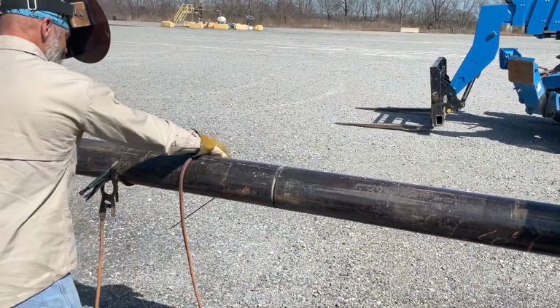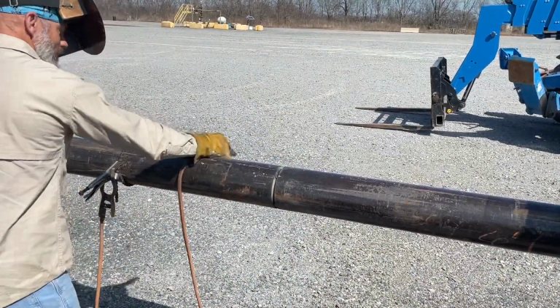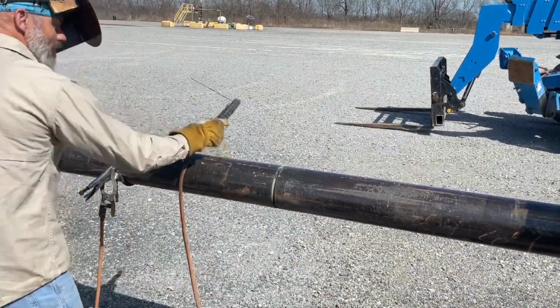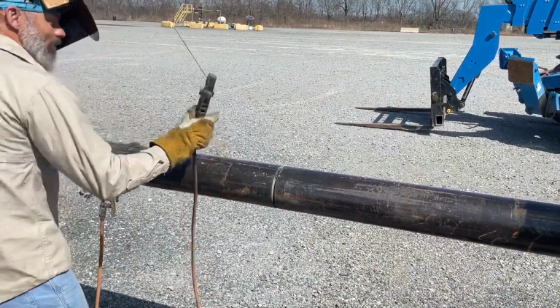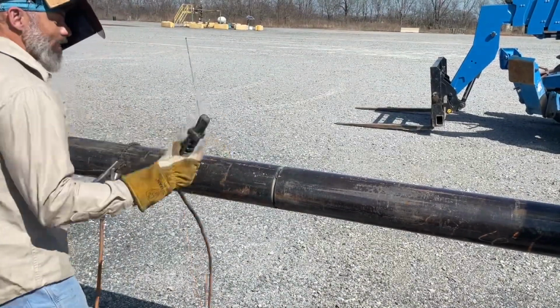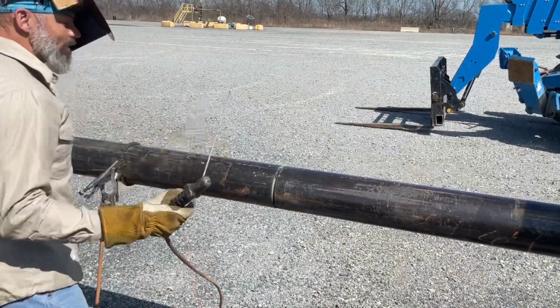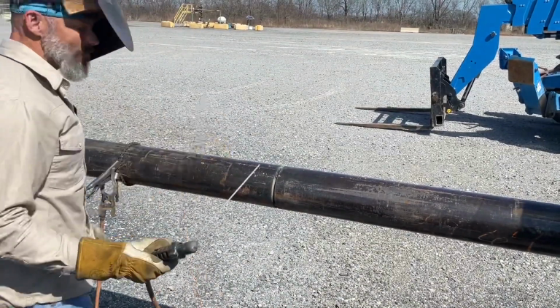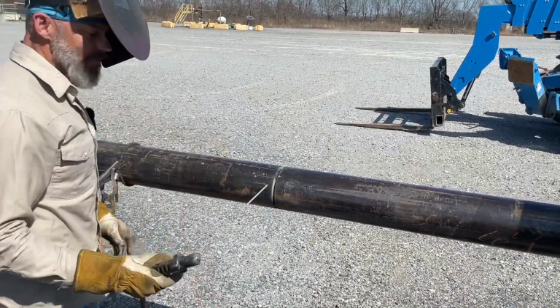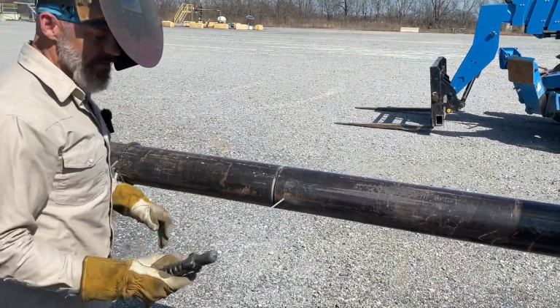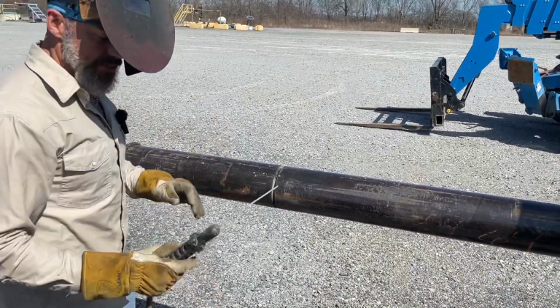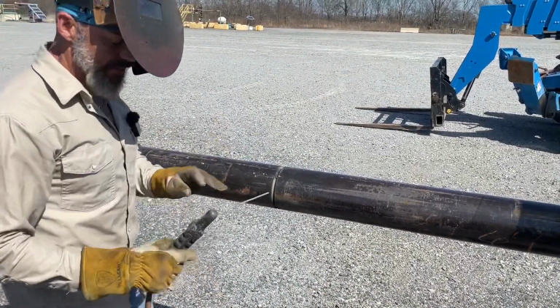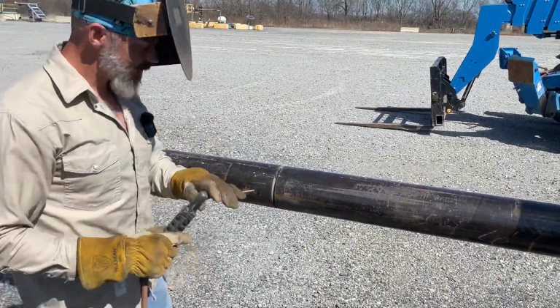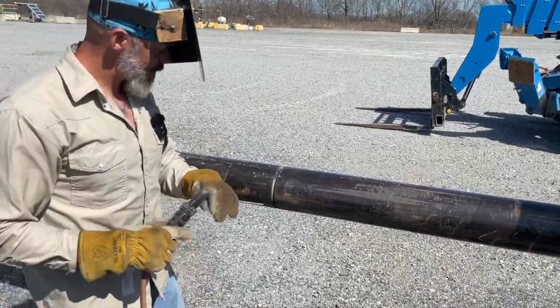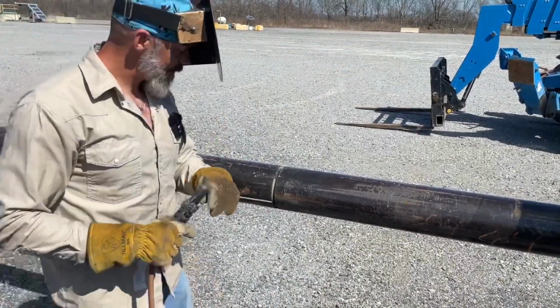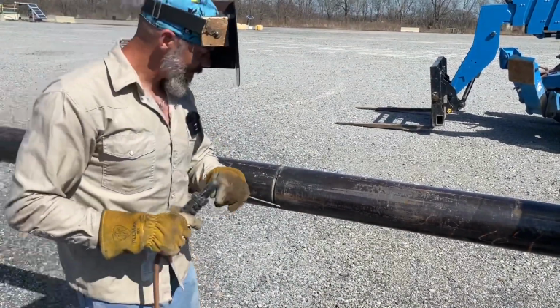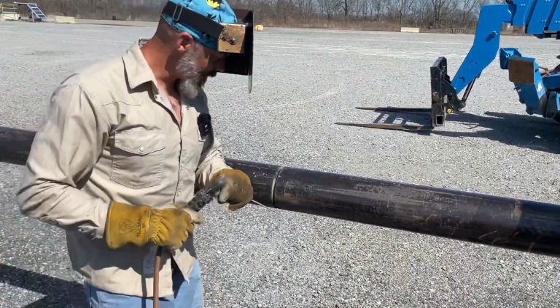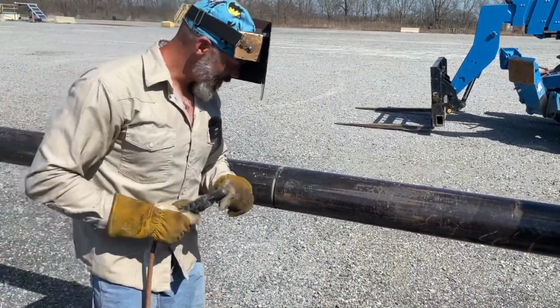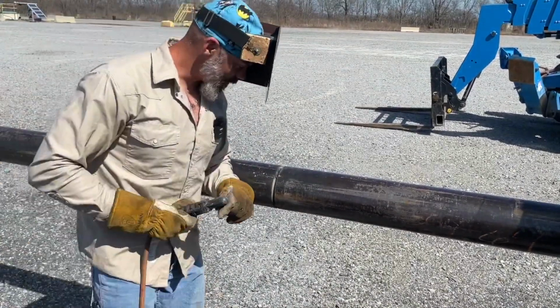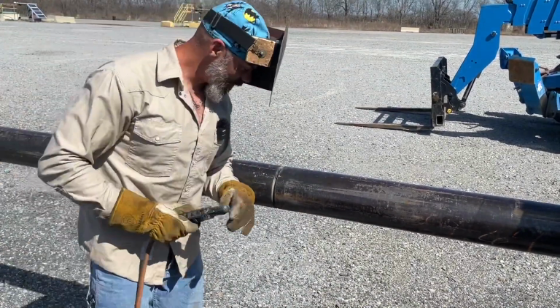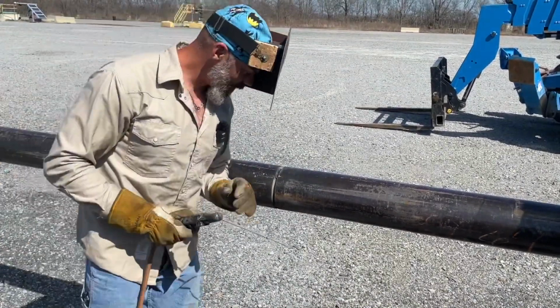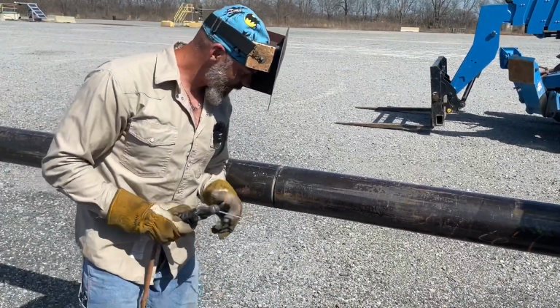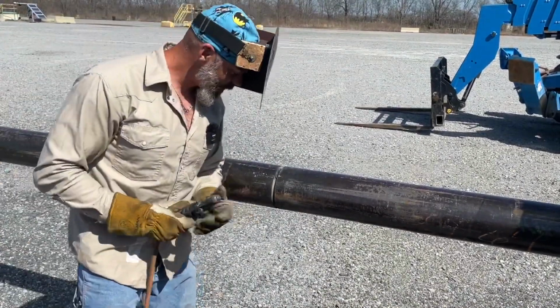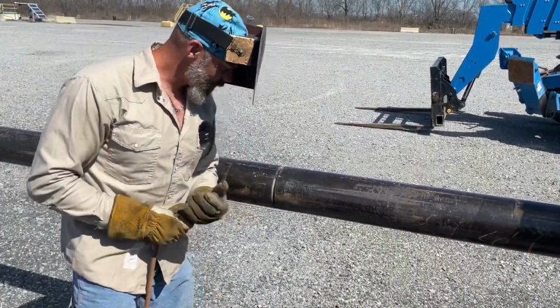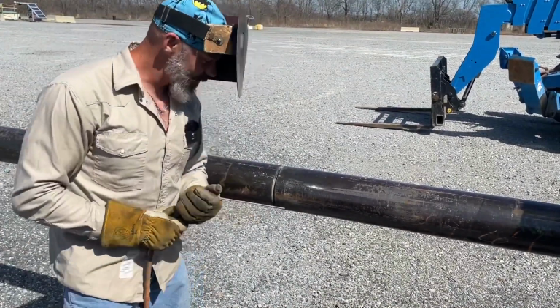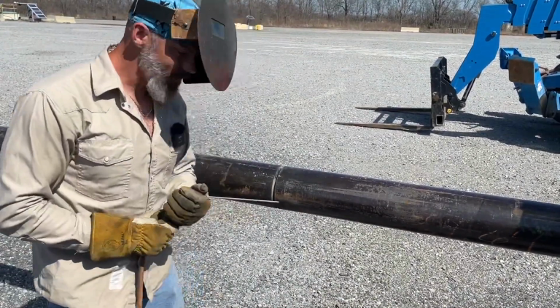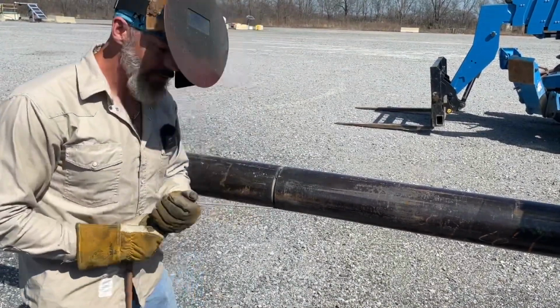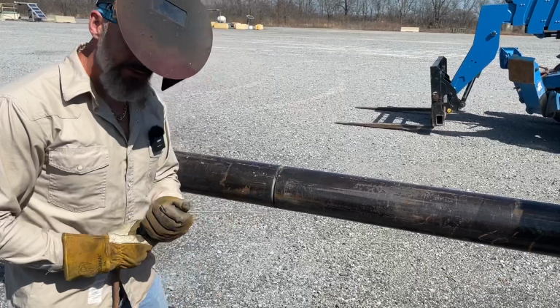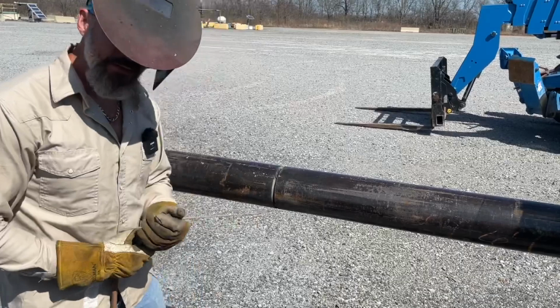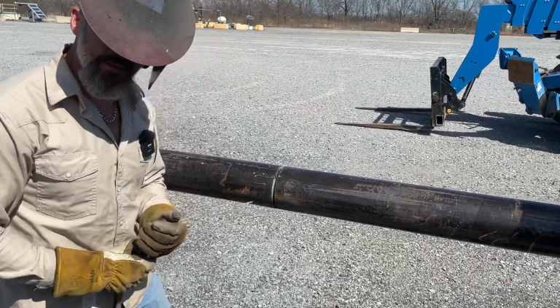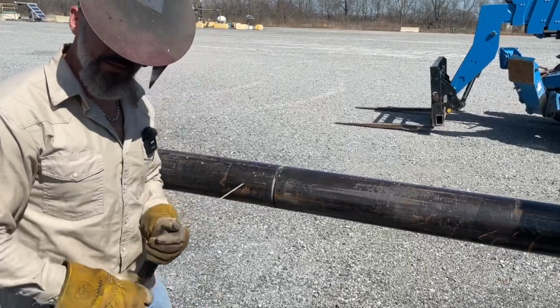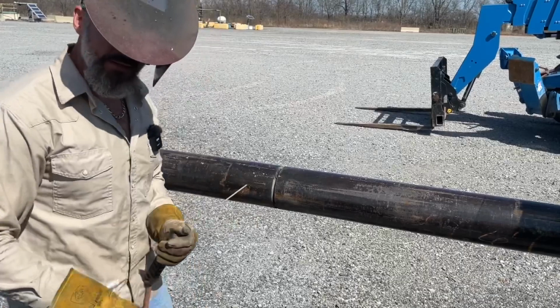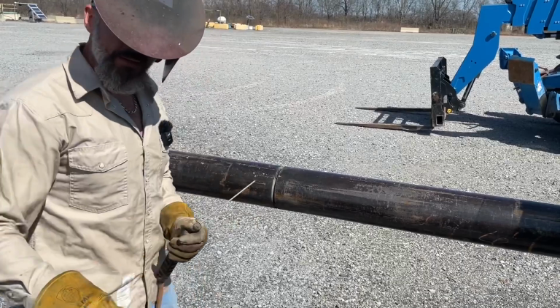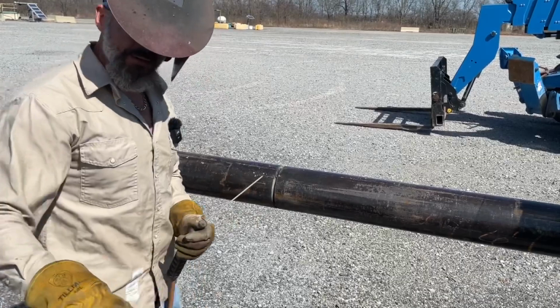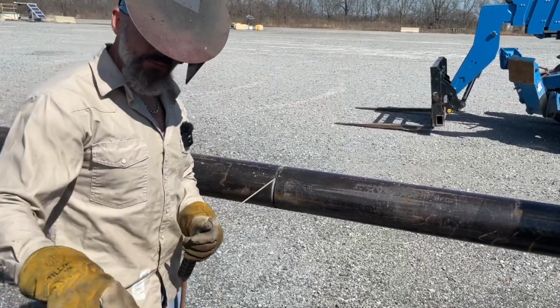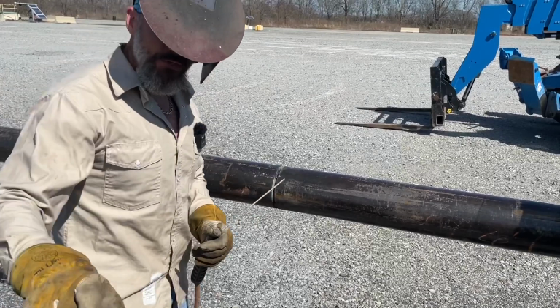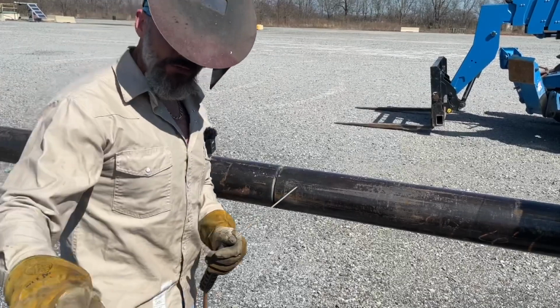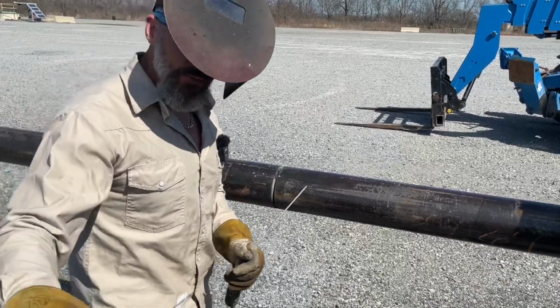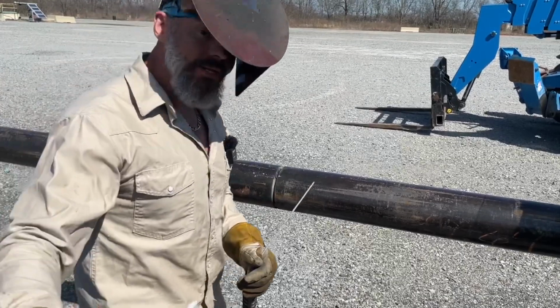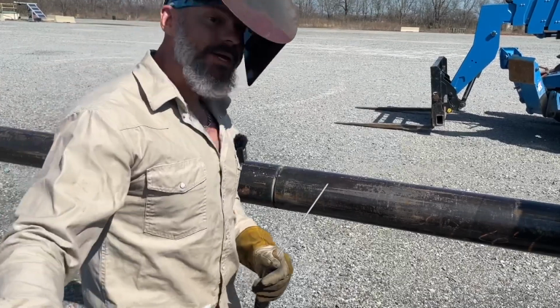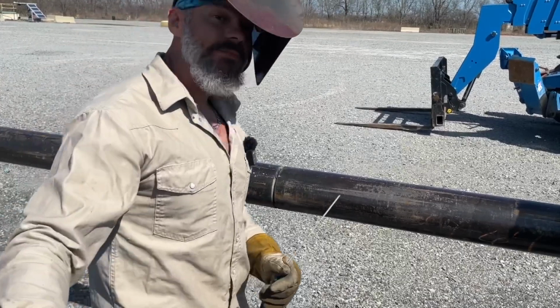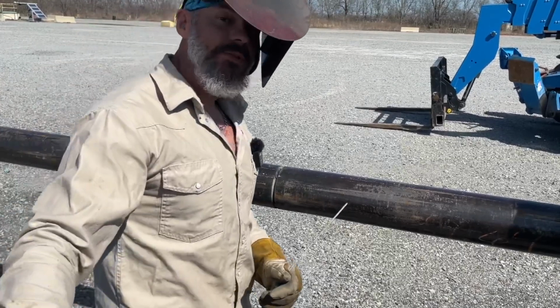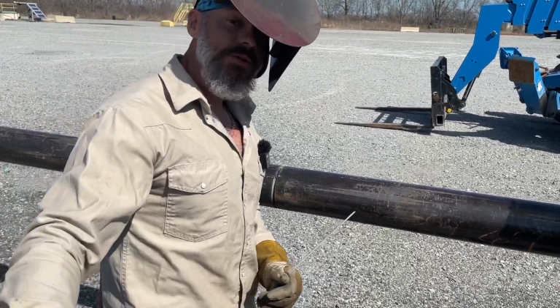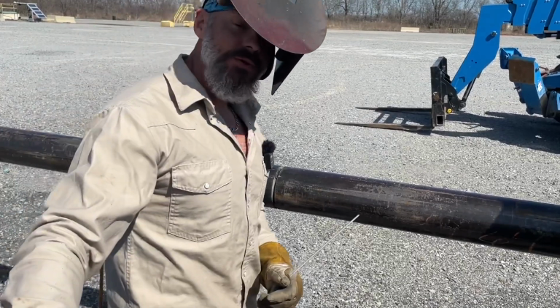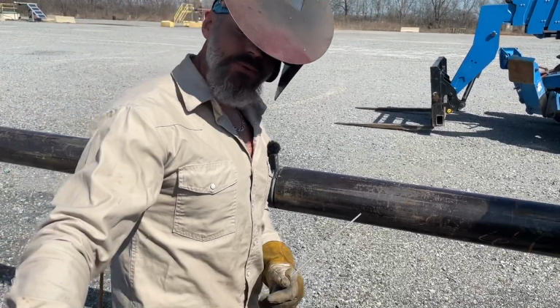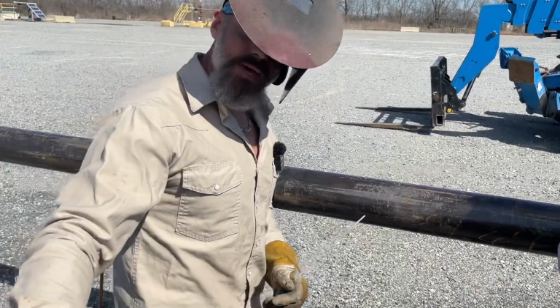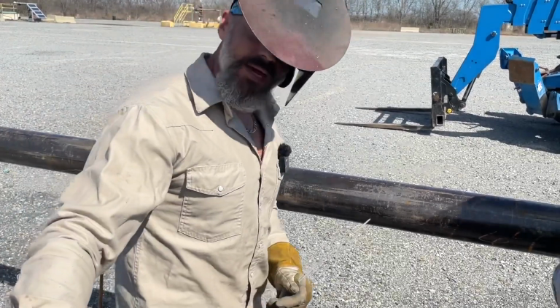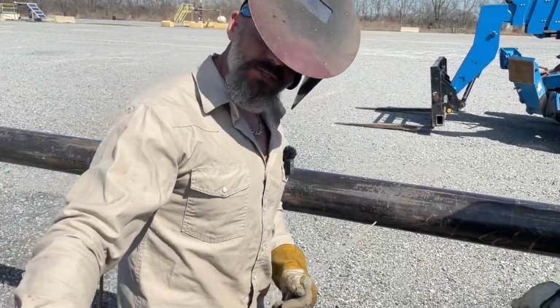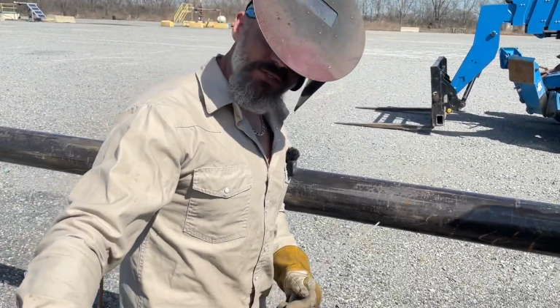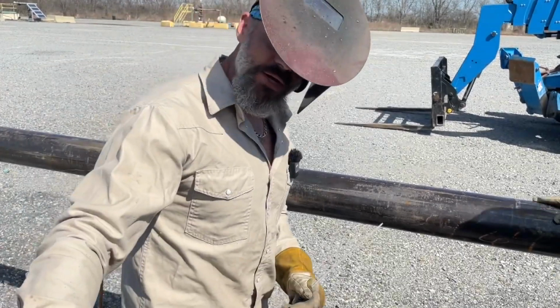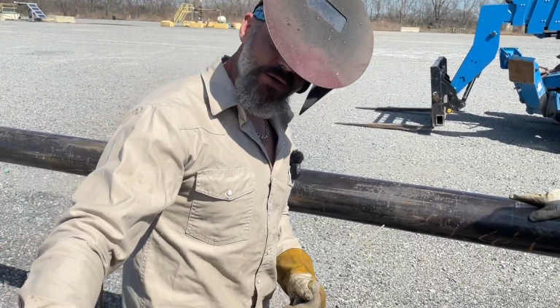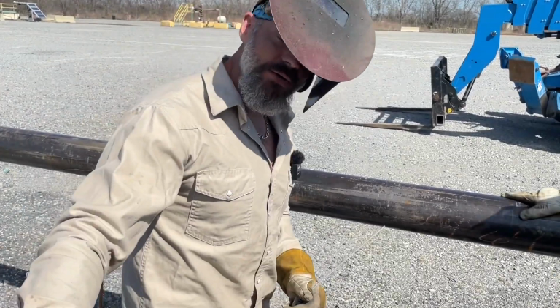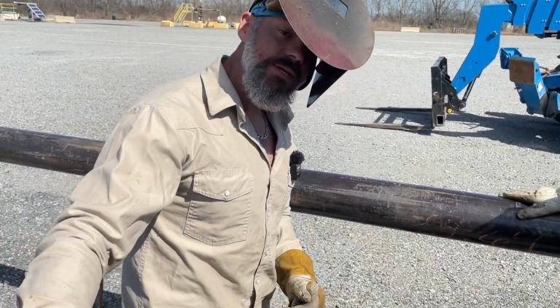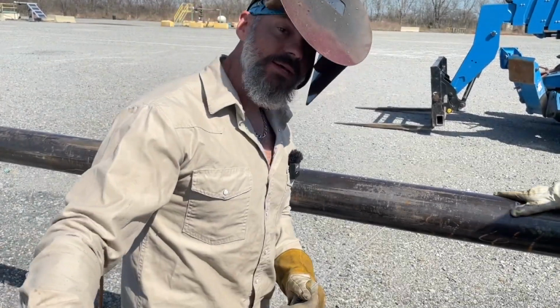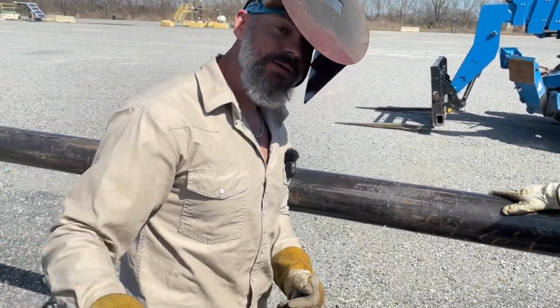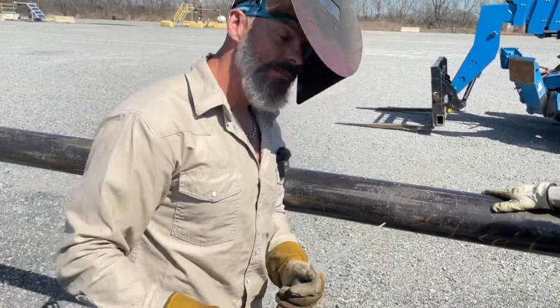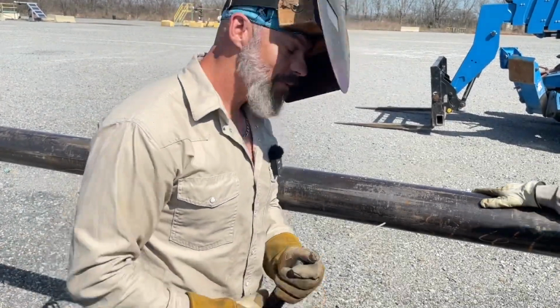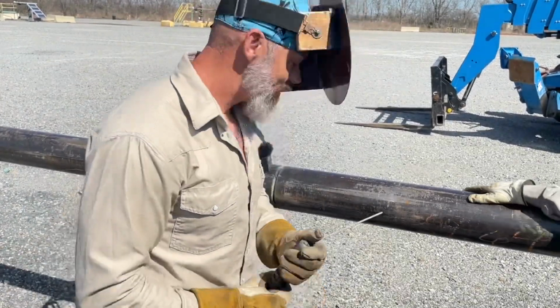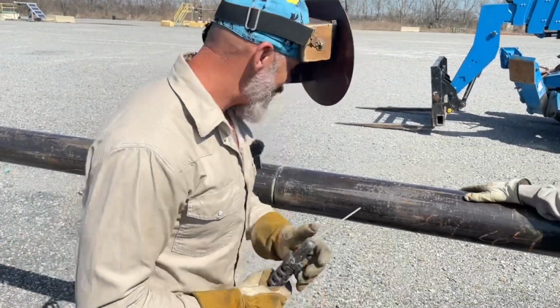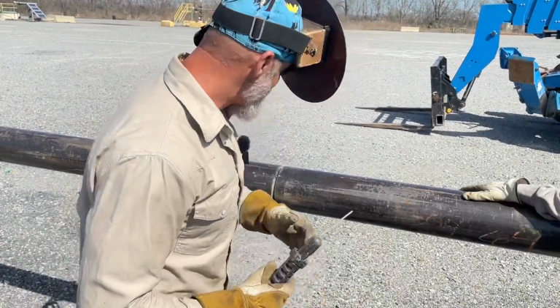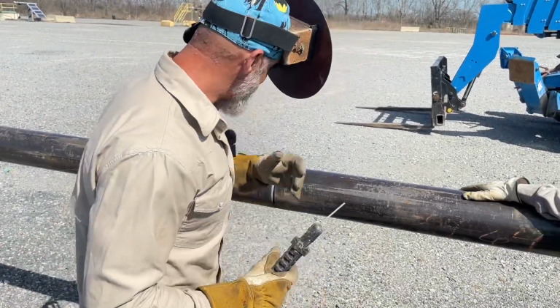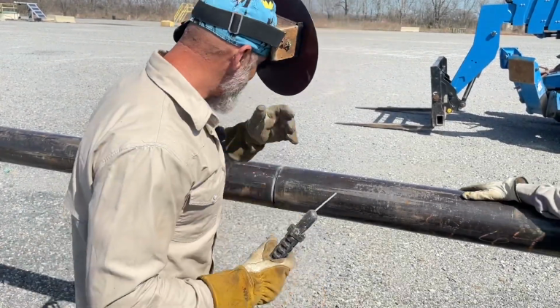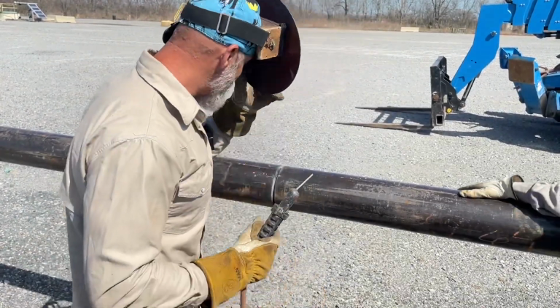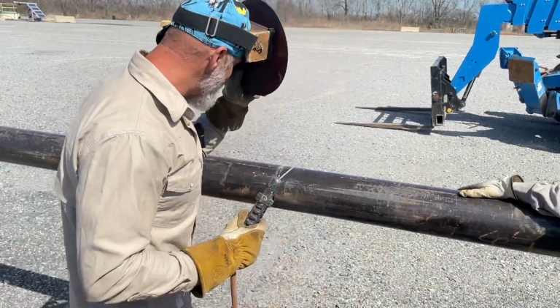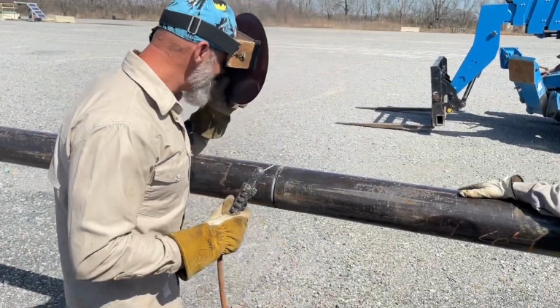We're going to weld this piece of 6-inch pipe and I'm going to walk you through it. What you really have to do is turn it up and jam it in.